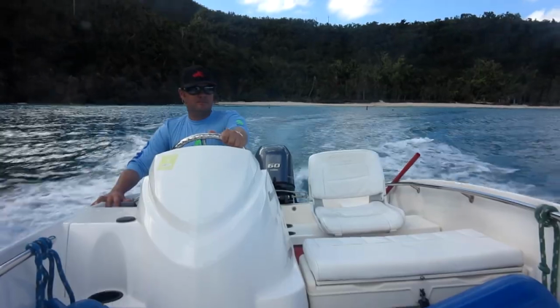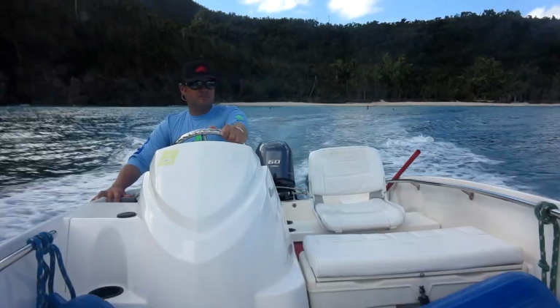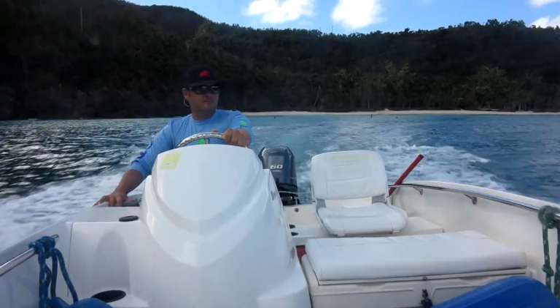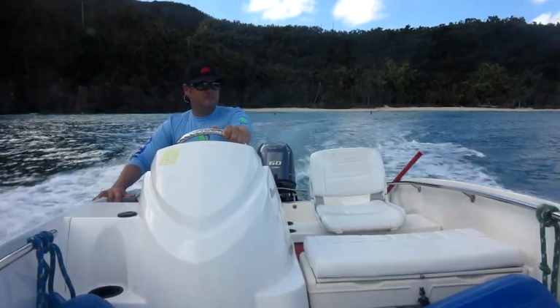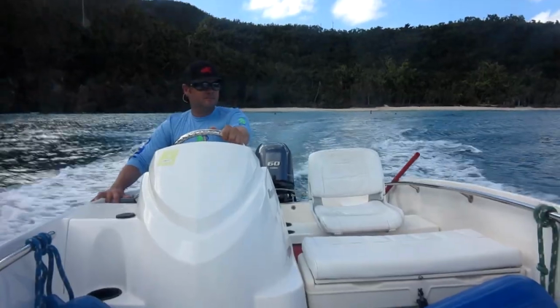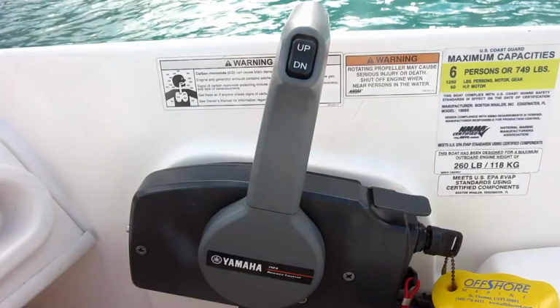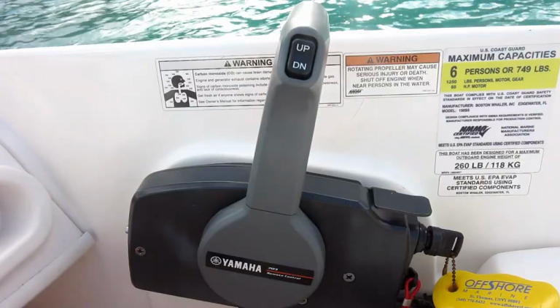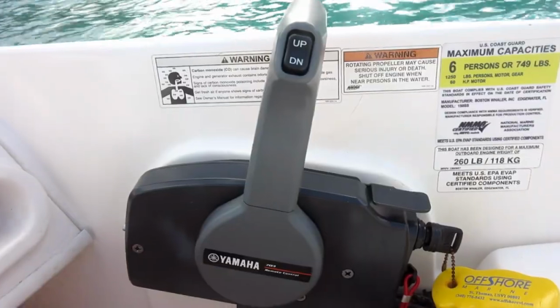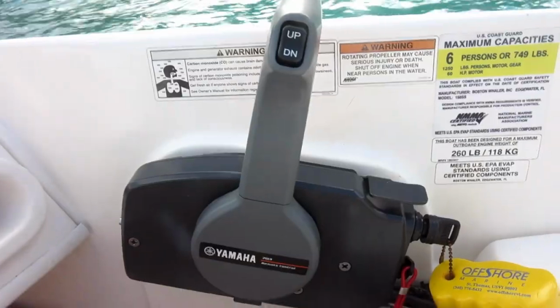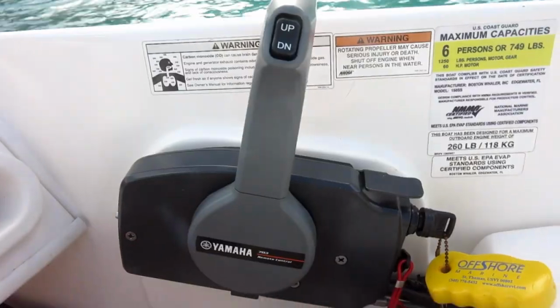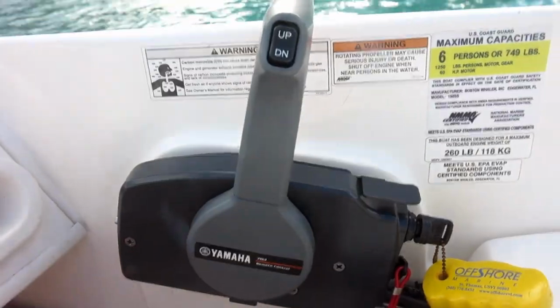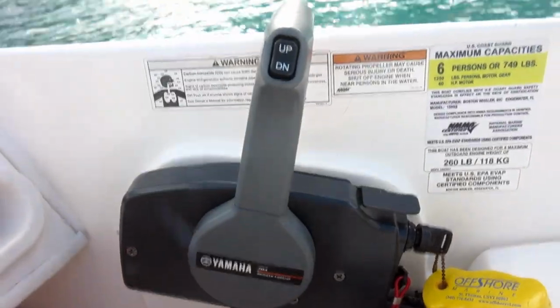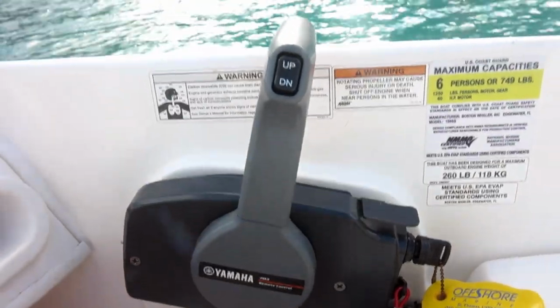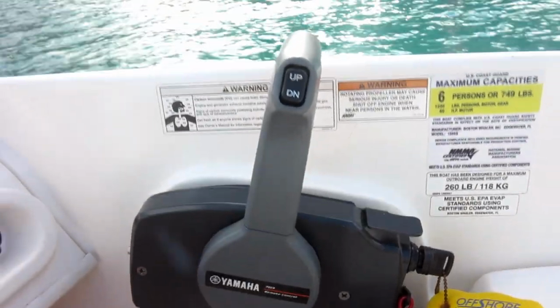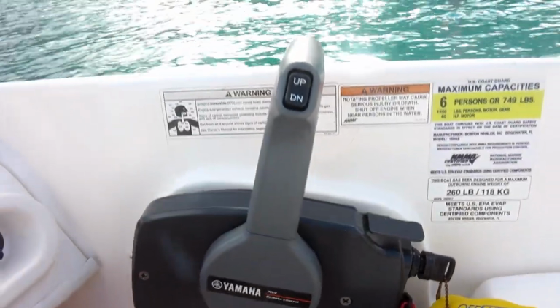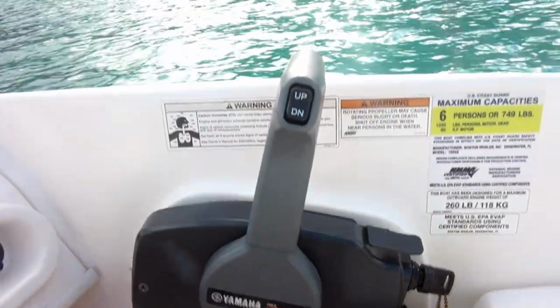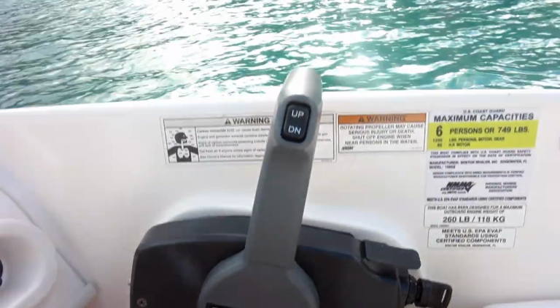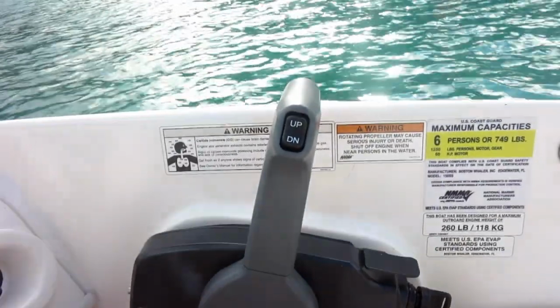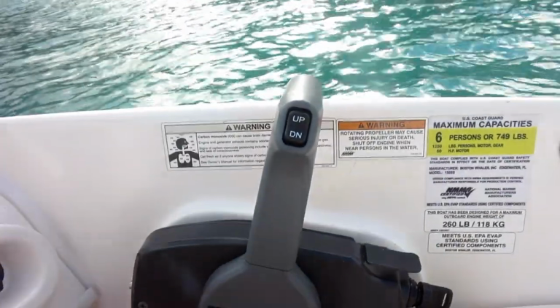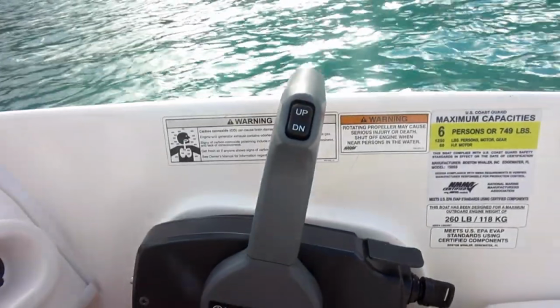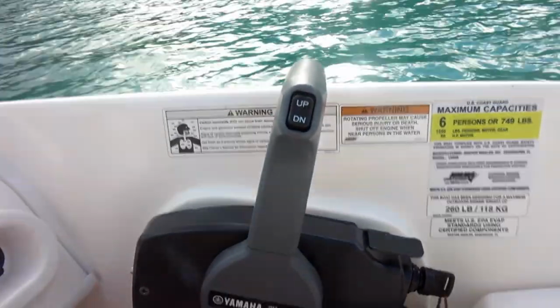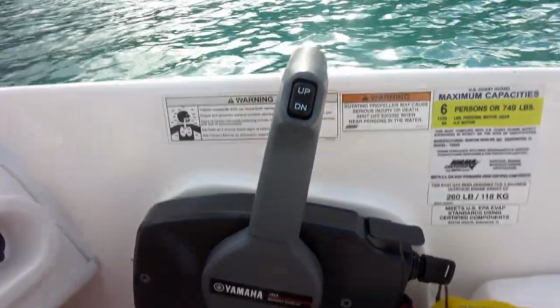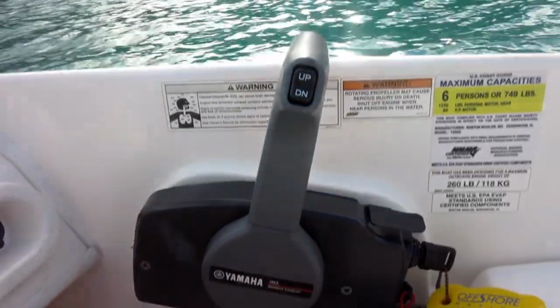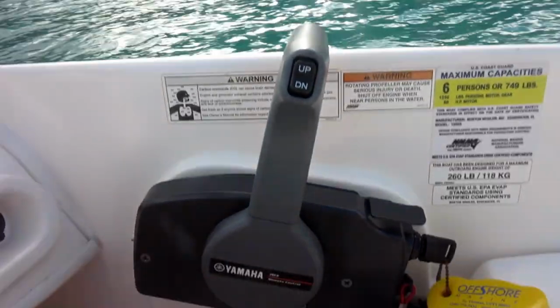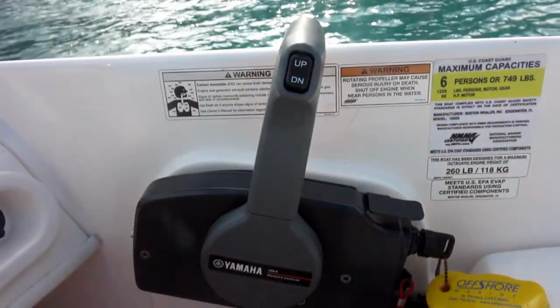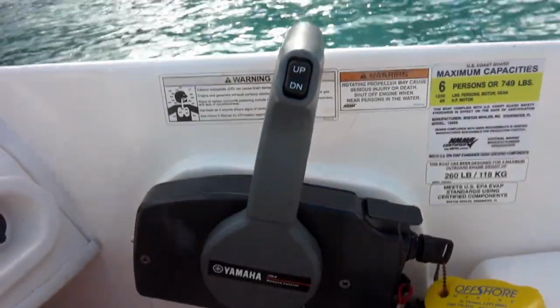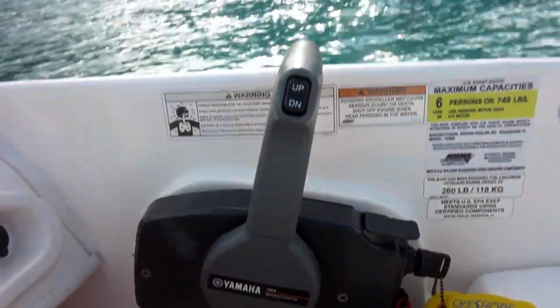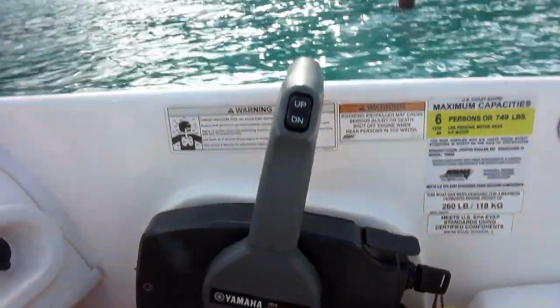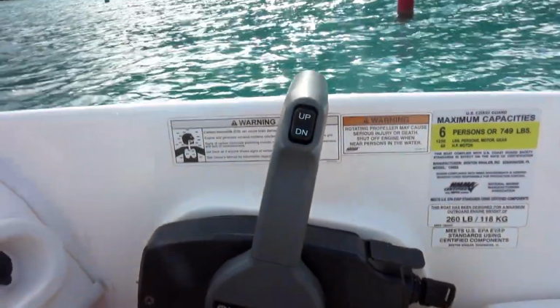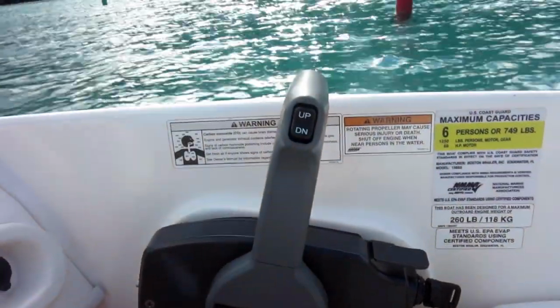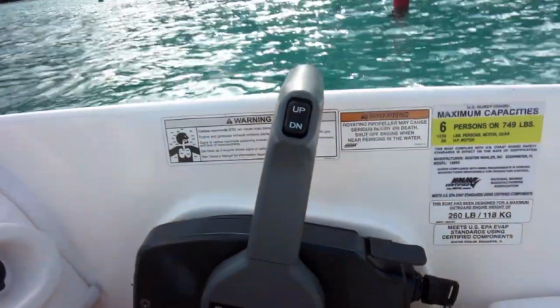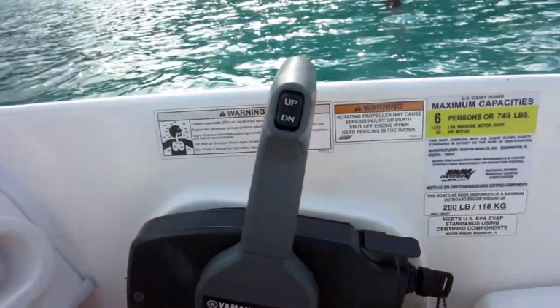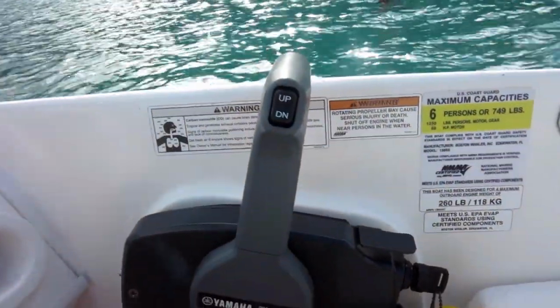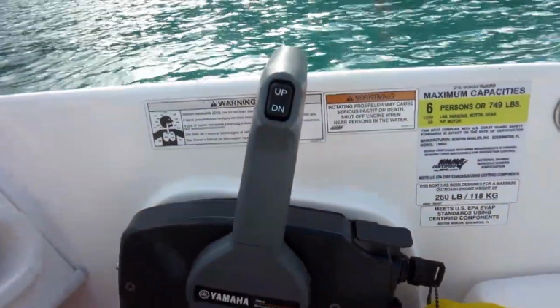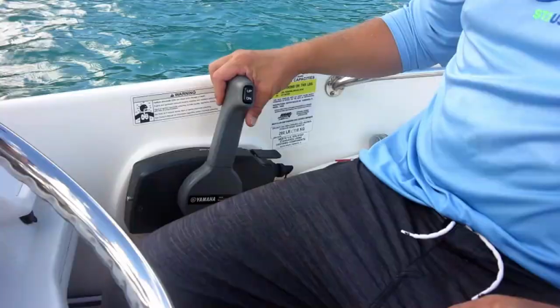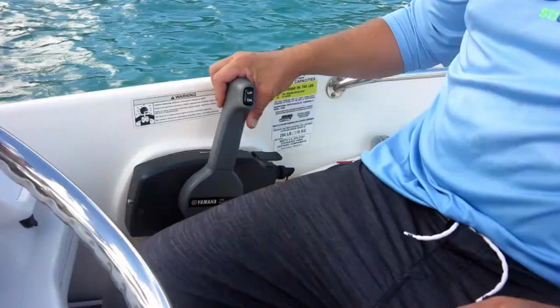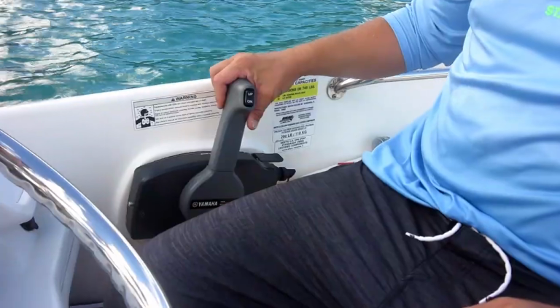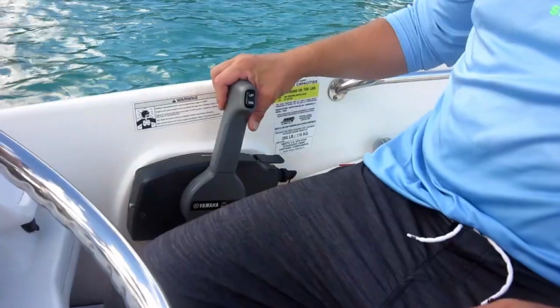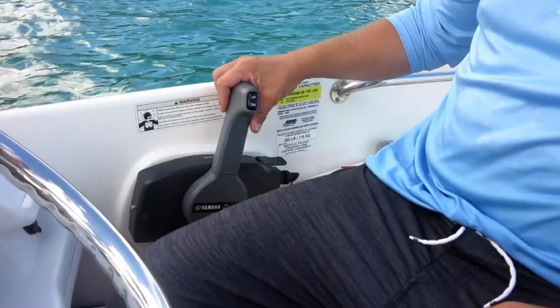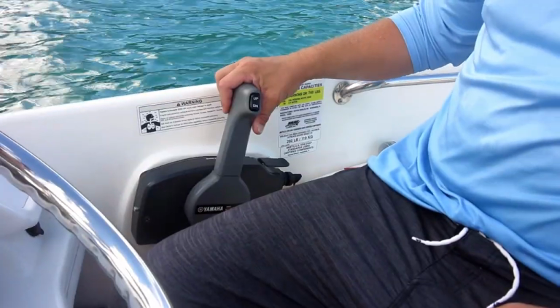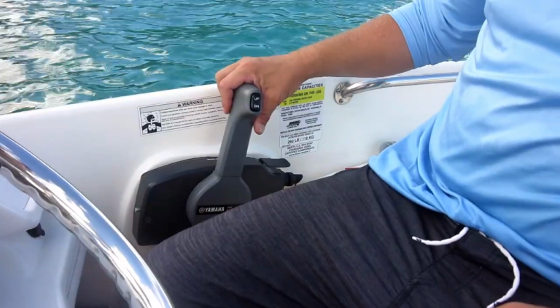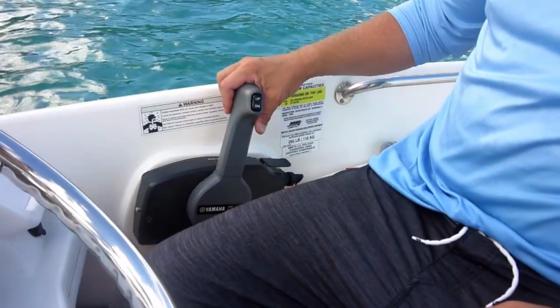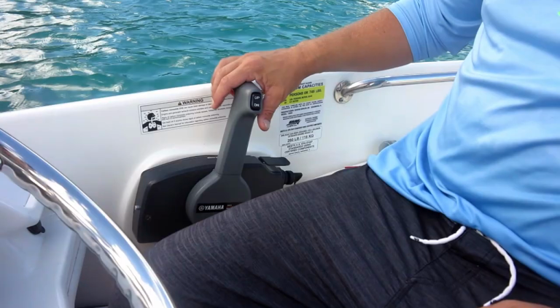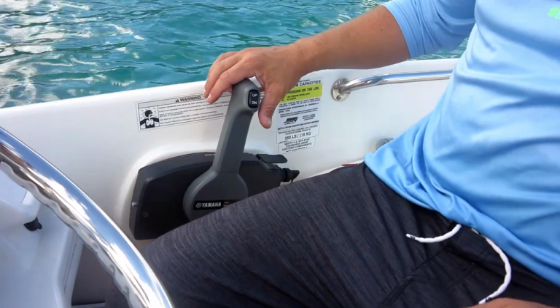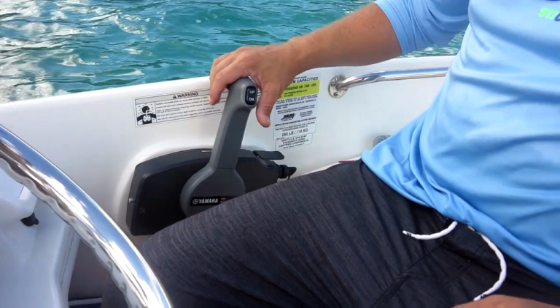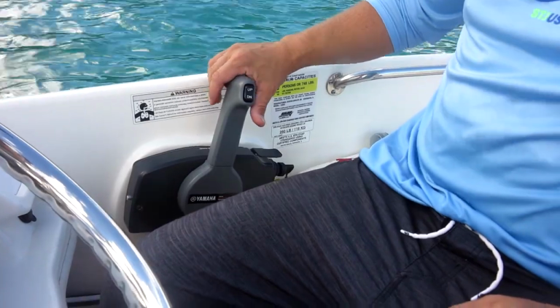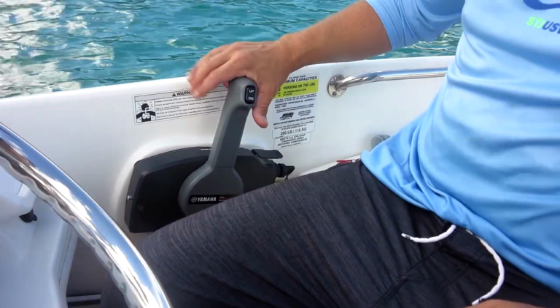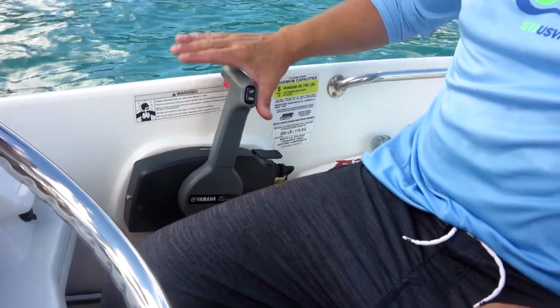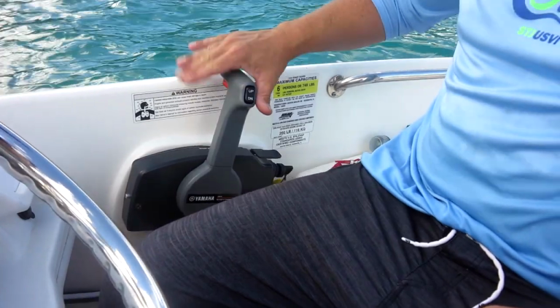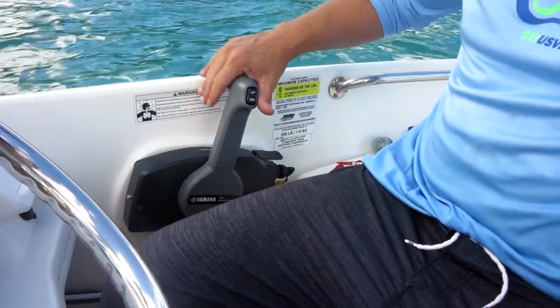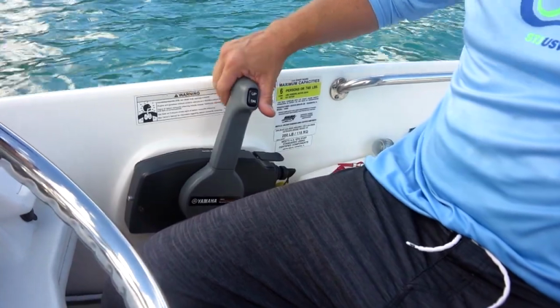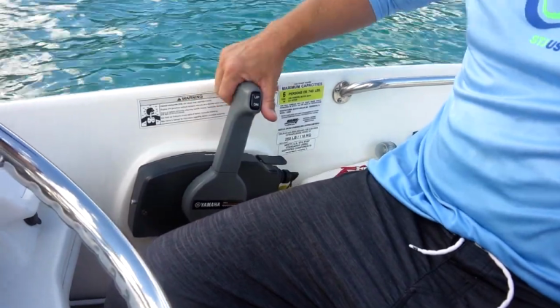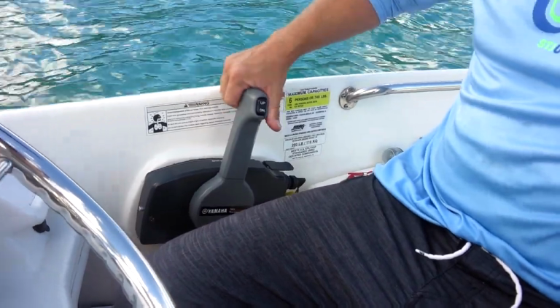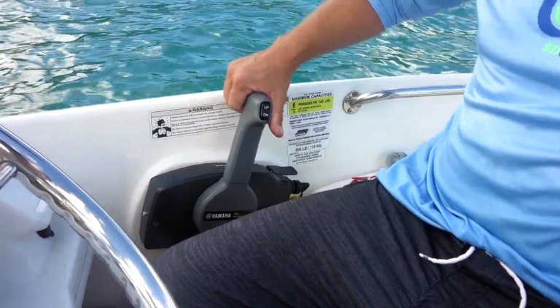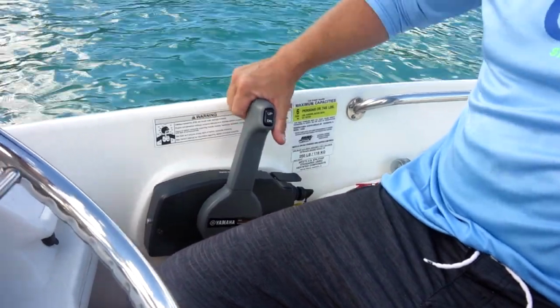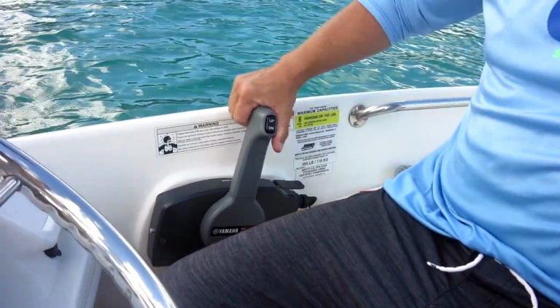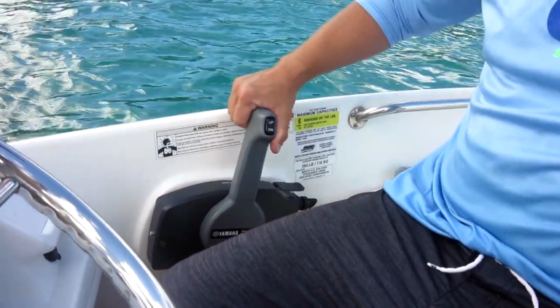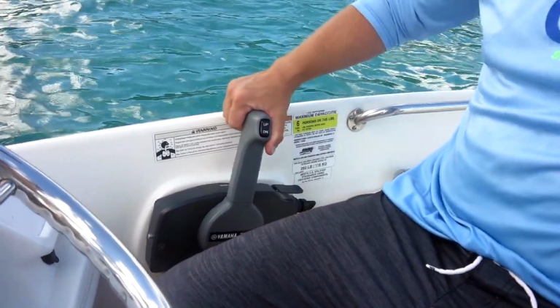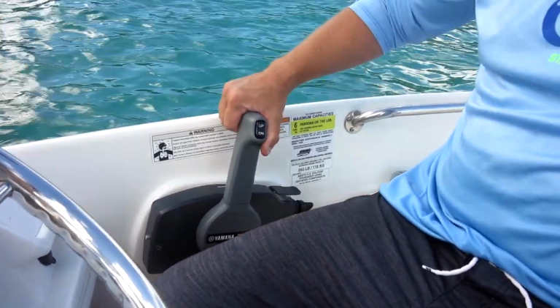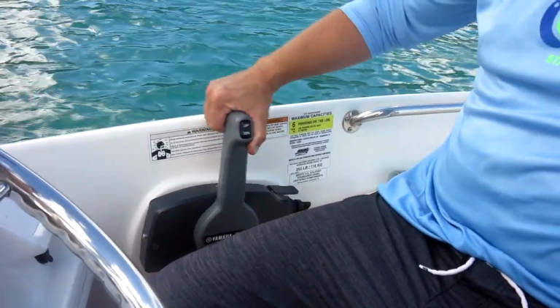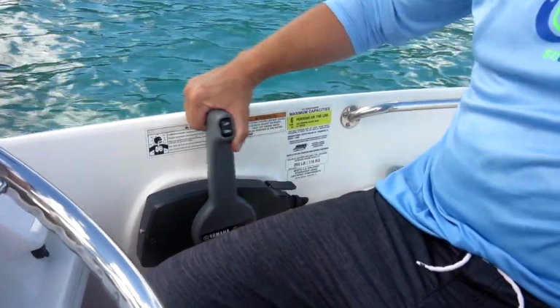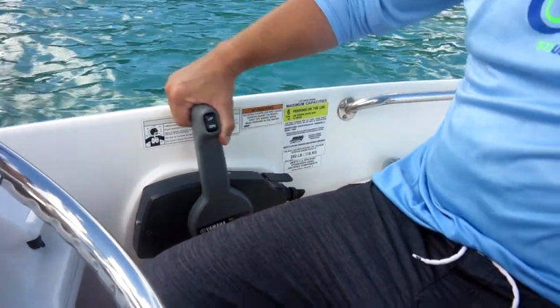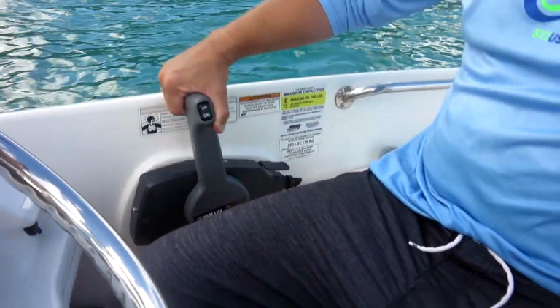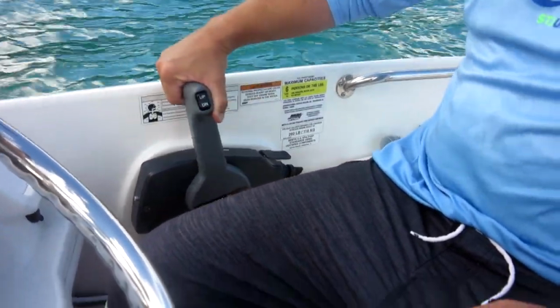To our right is the throttle. Currently we're sitting in neutral. To go forward, push it up; to reverse, pull it back.